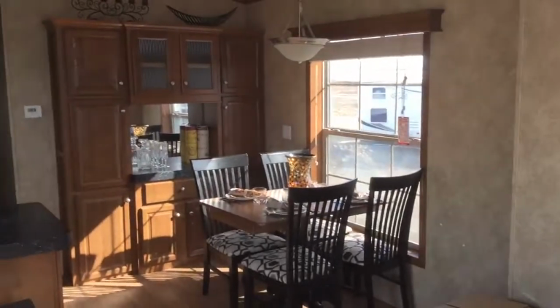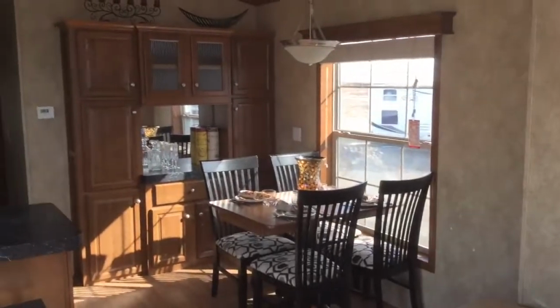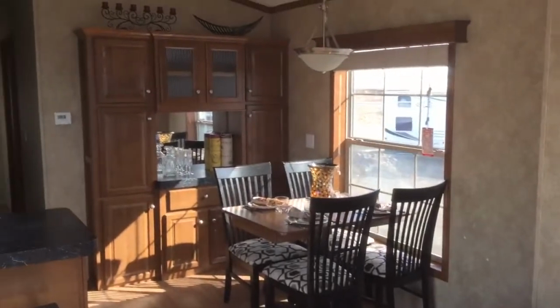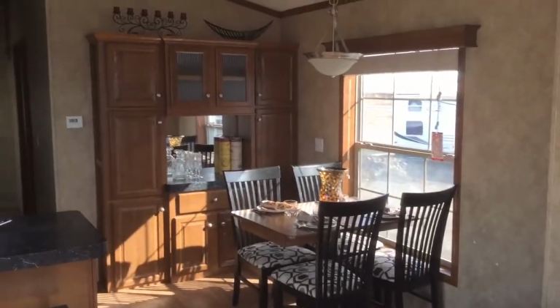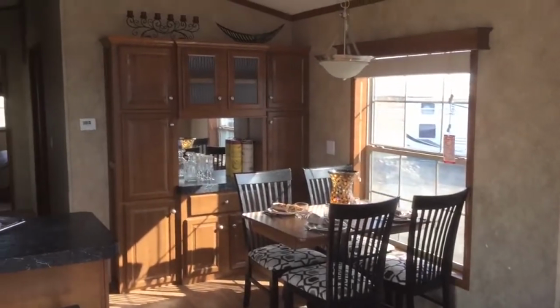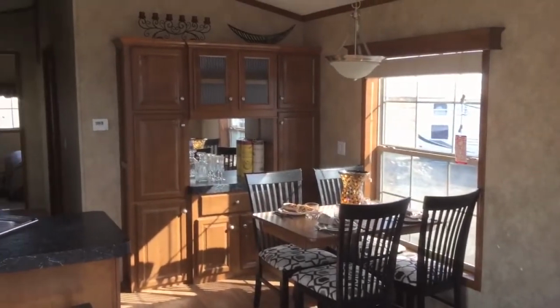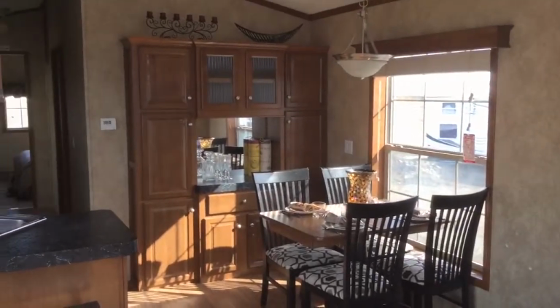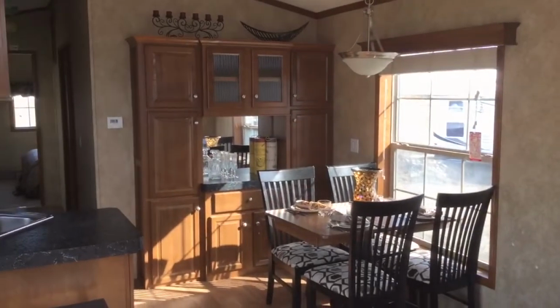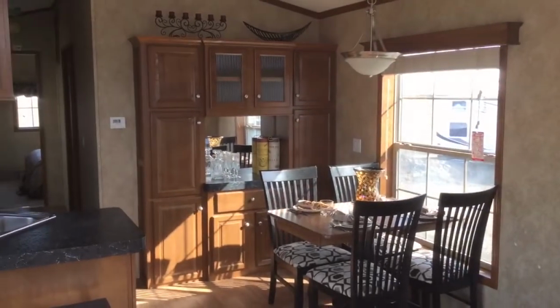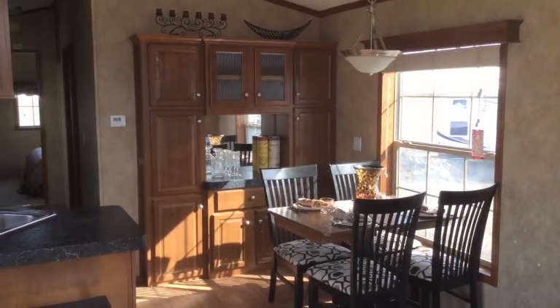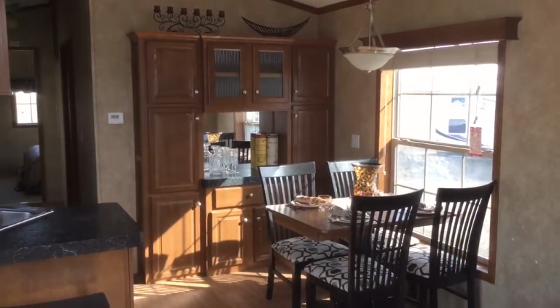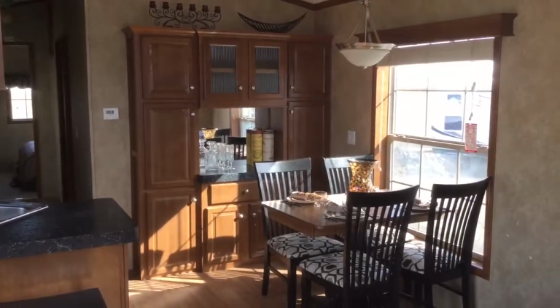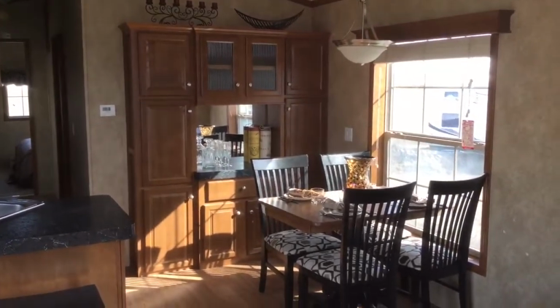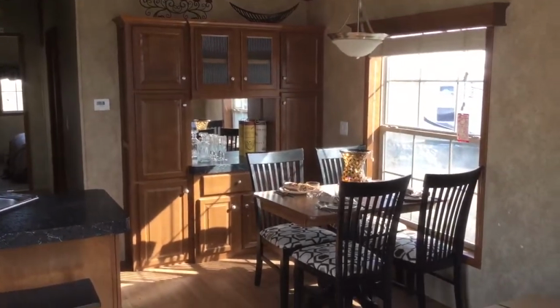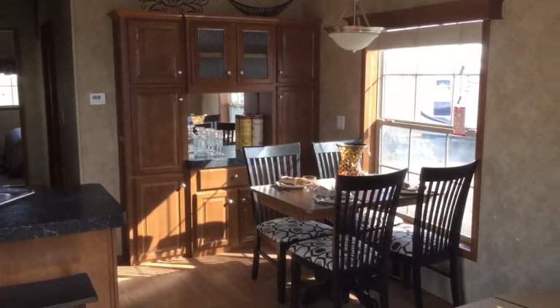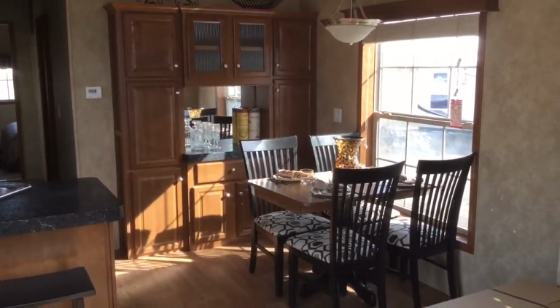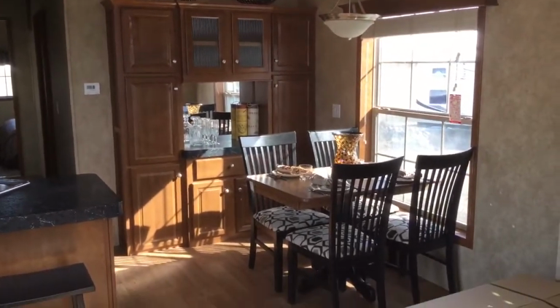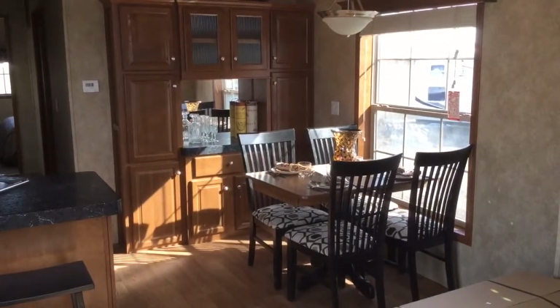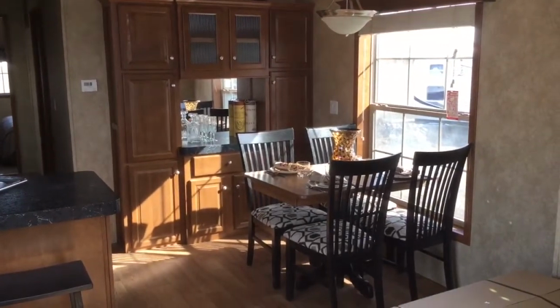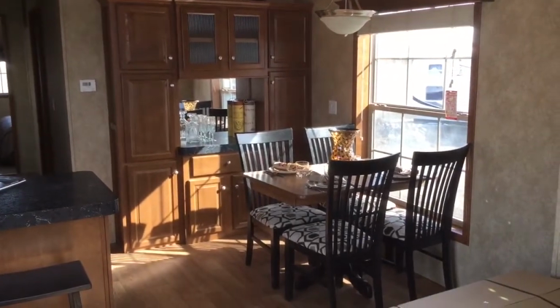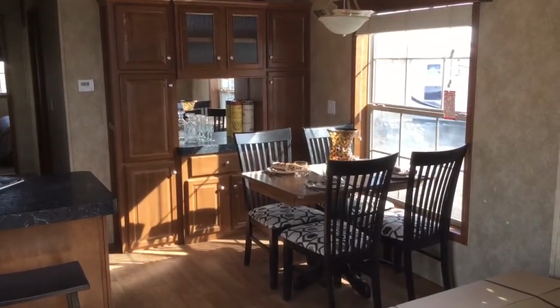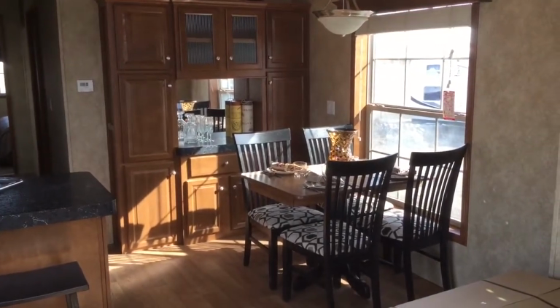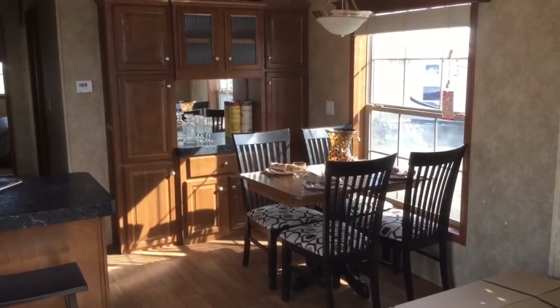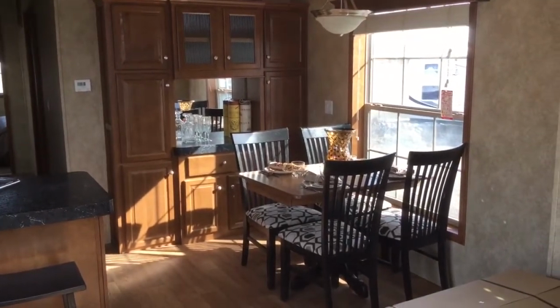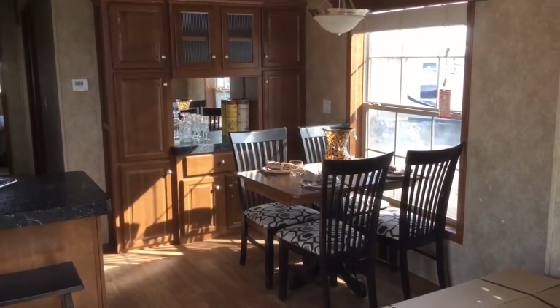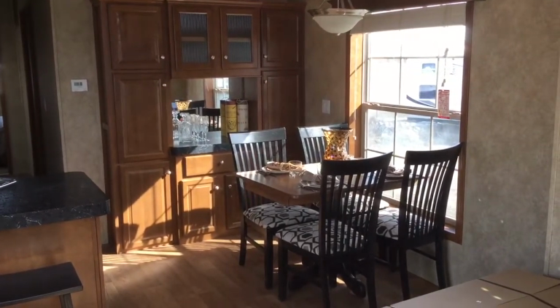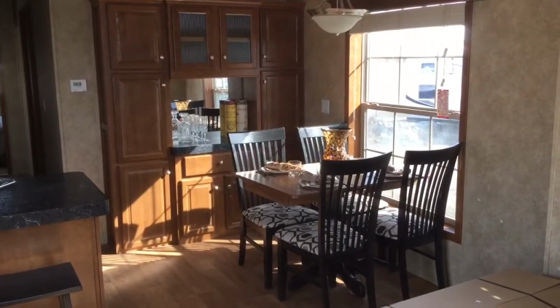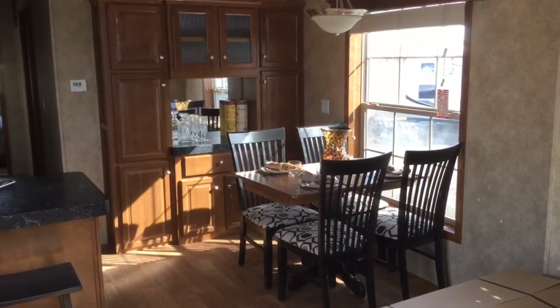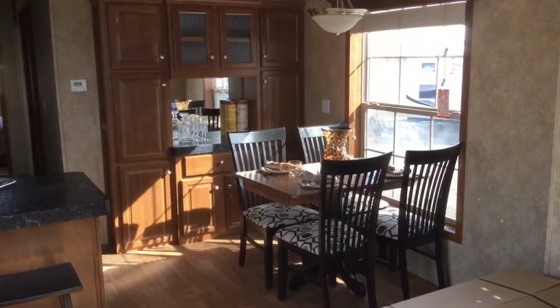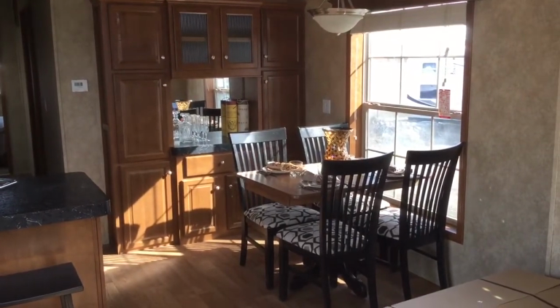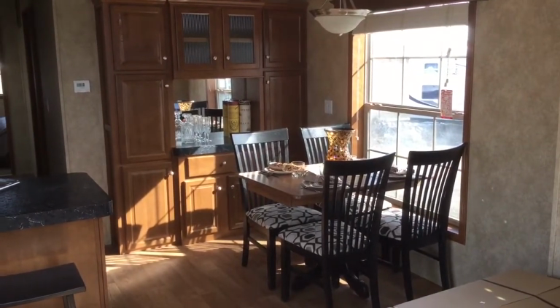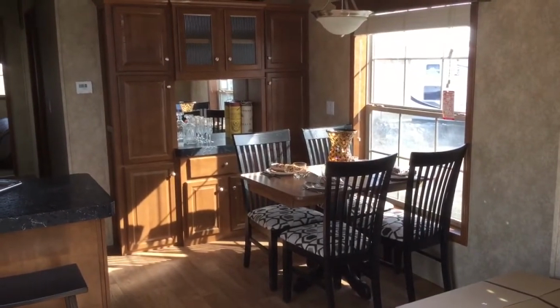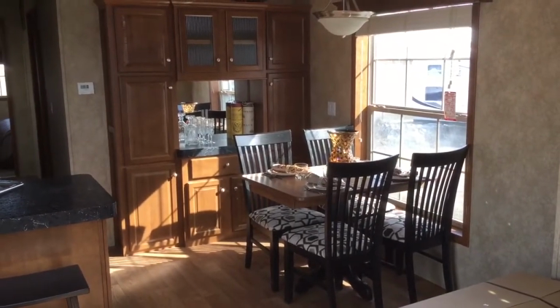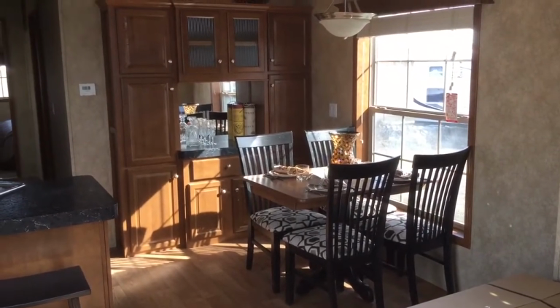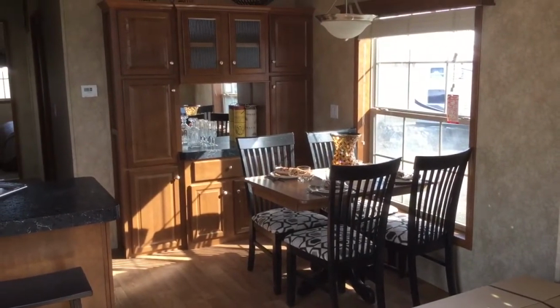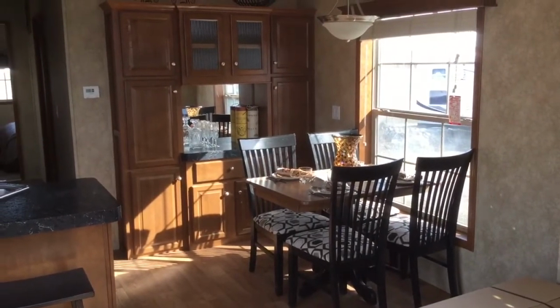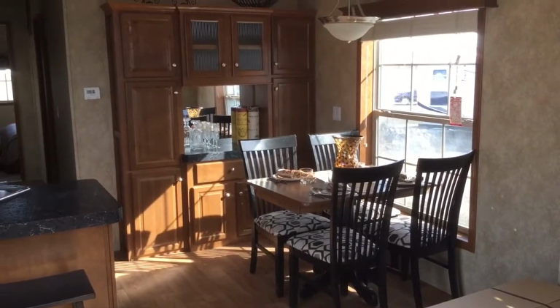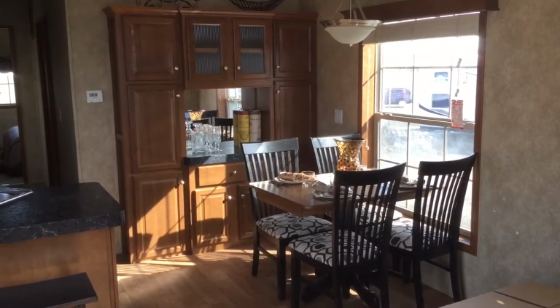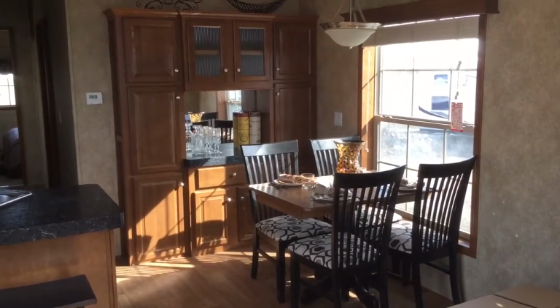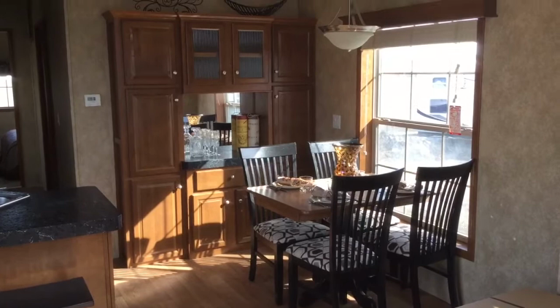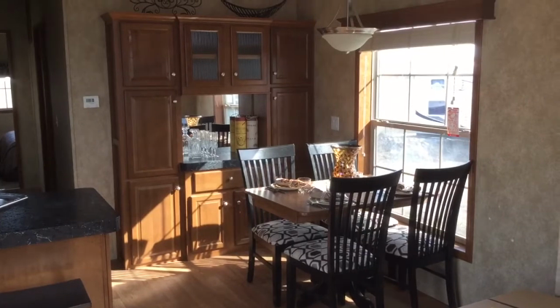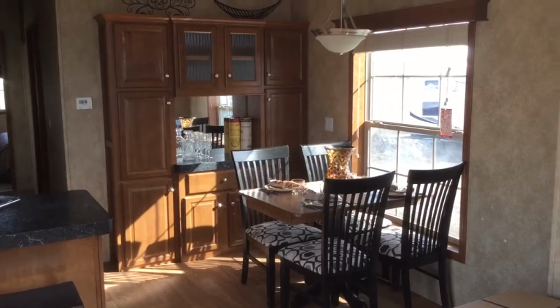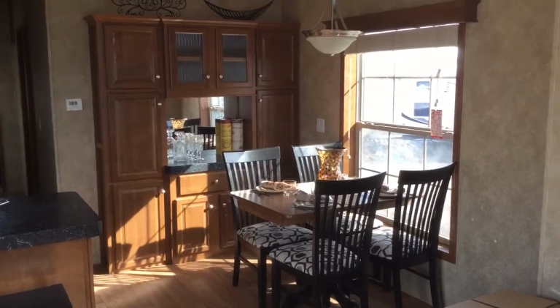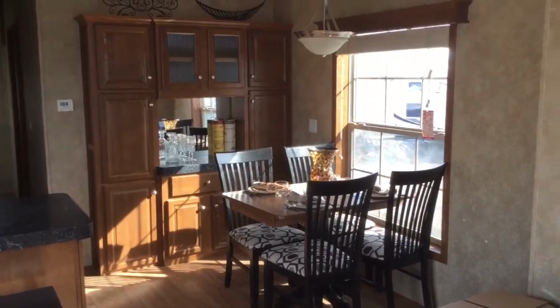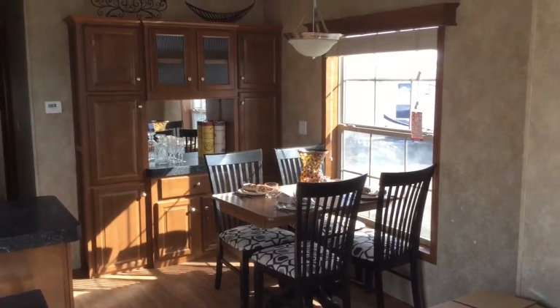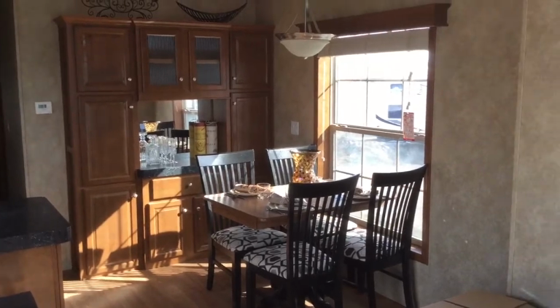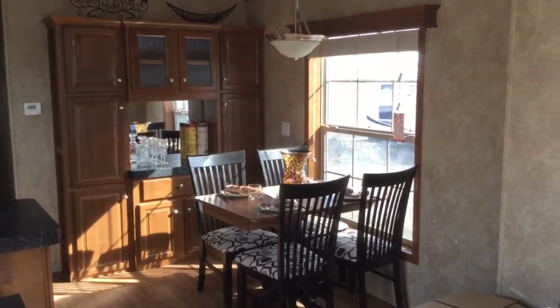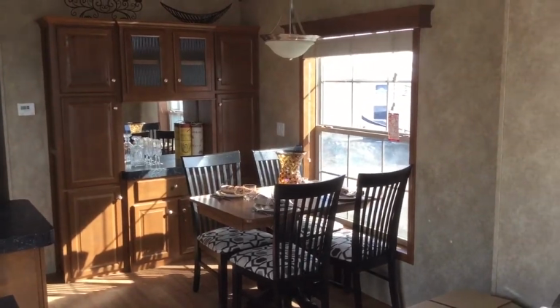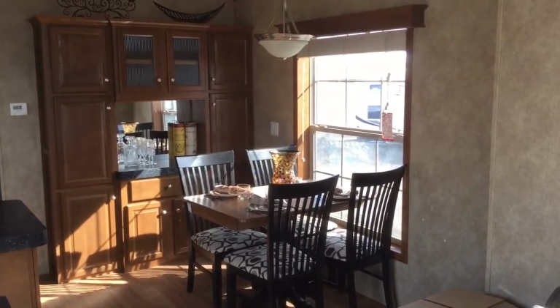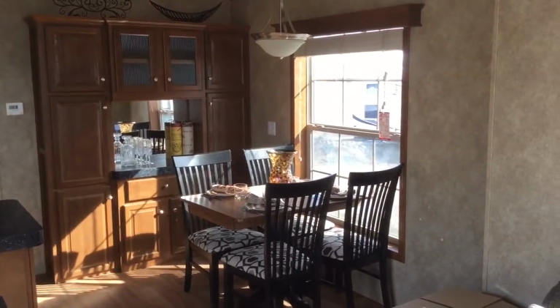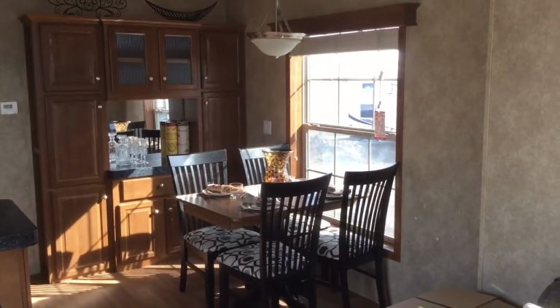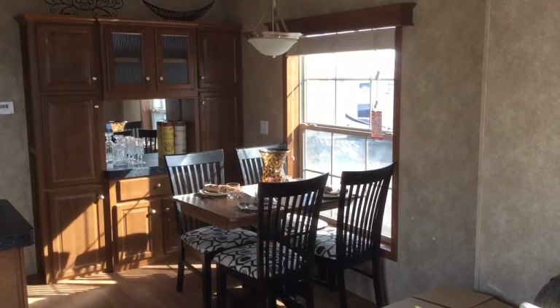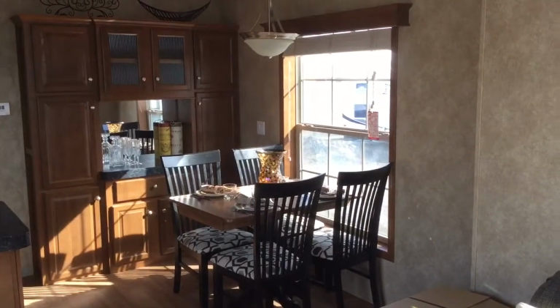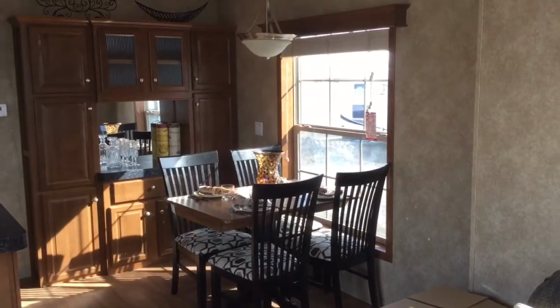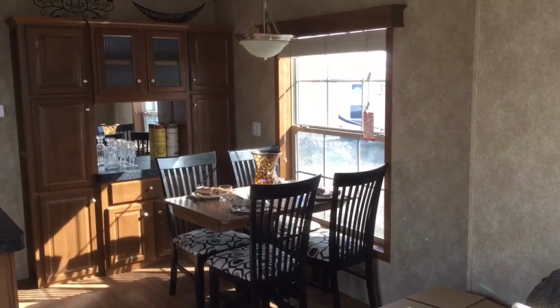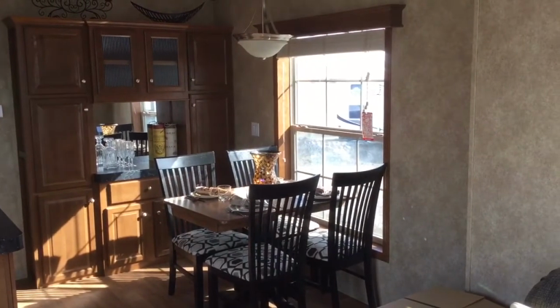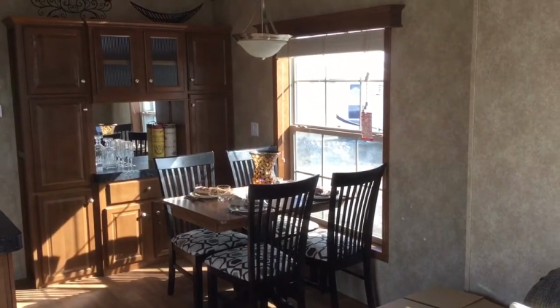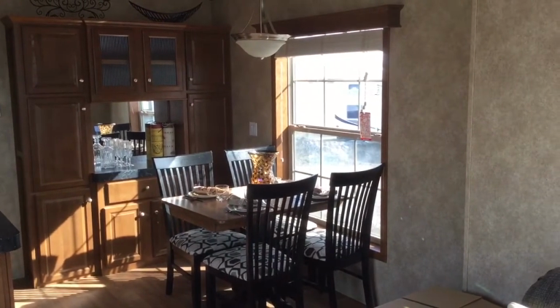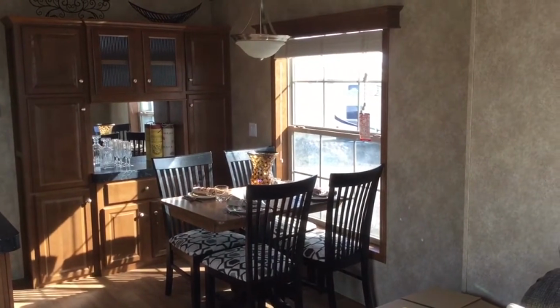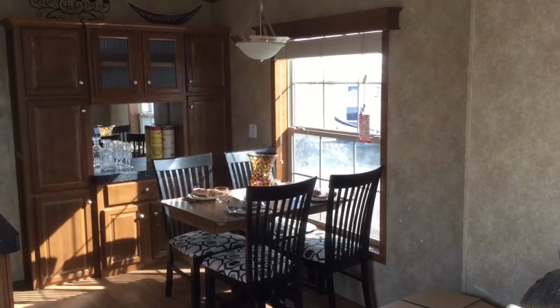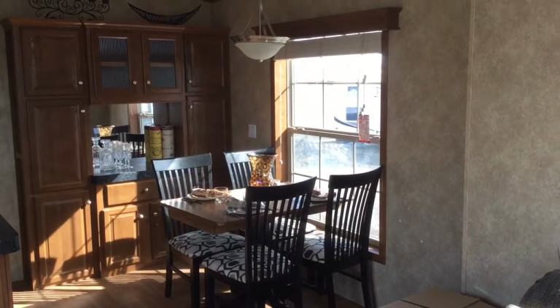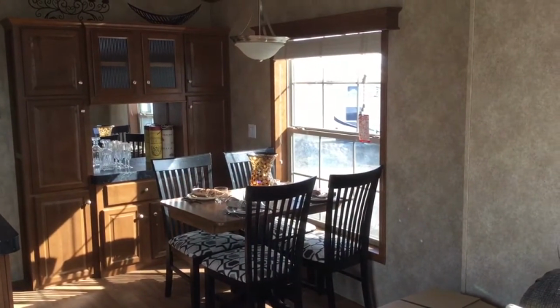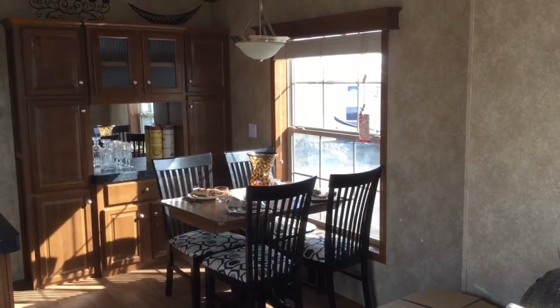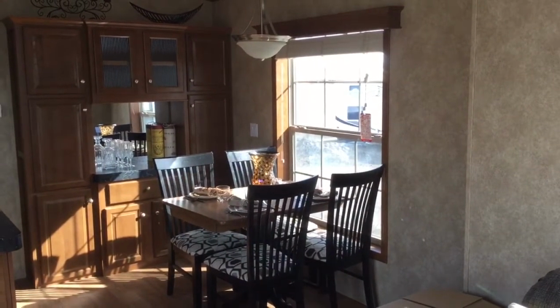The dining room has a built-in hutch, table and chairs, and there again a nice large window at the dining area.